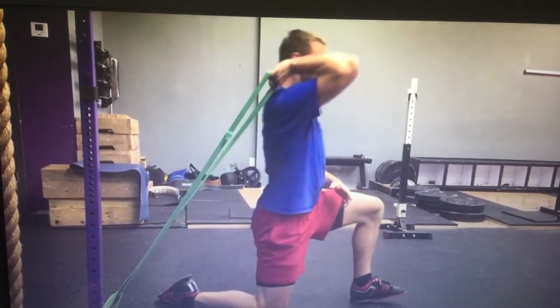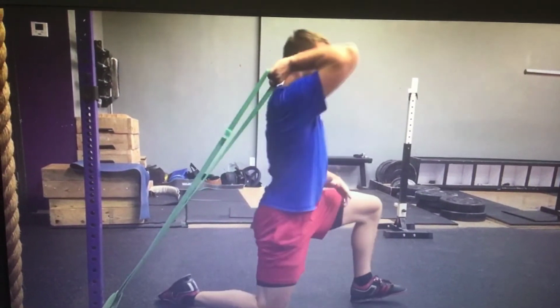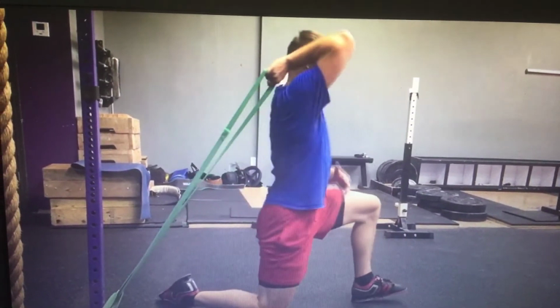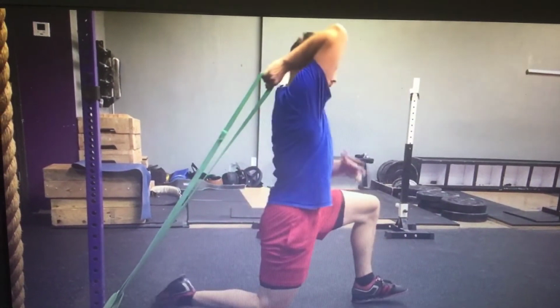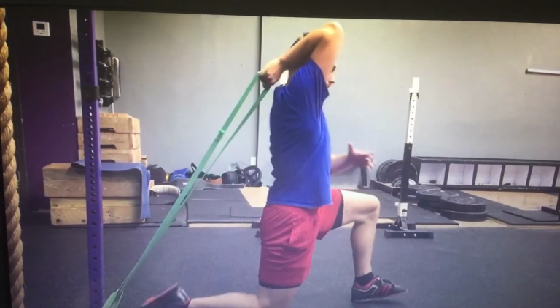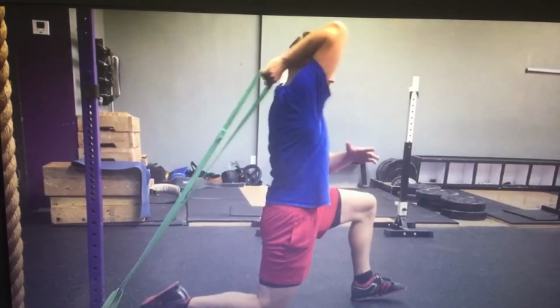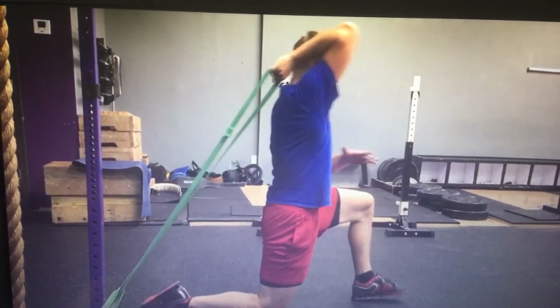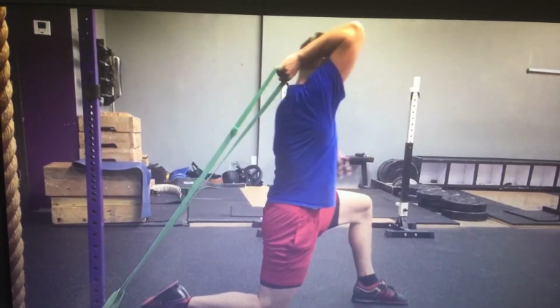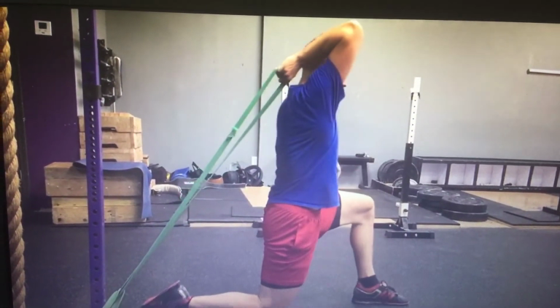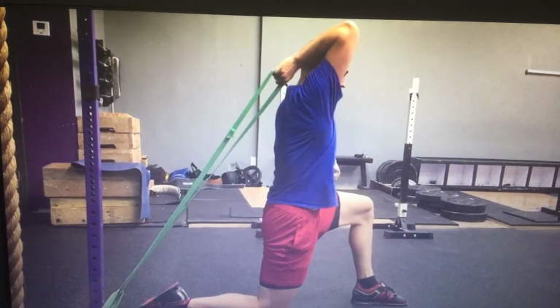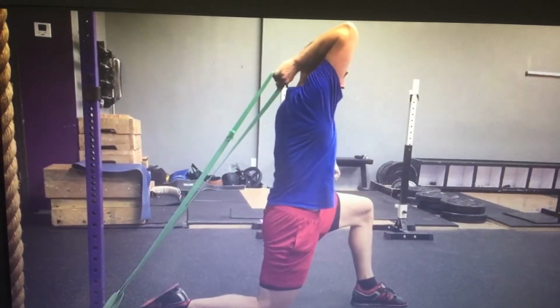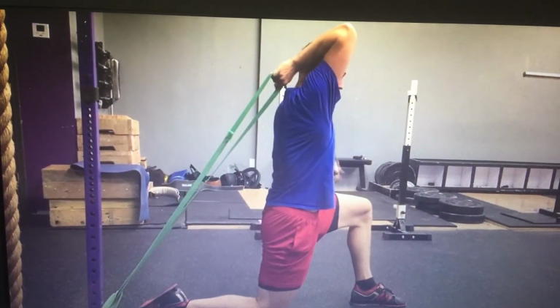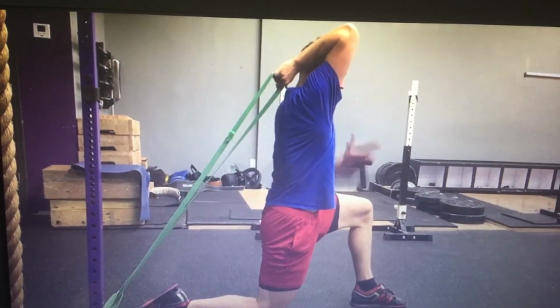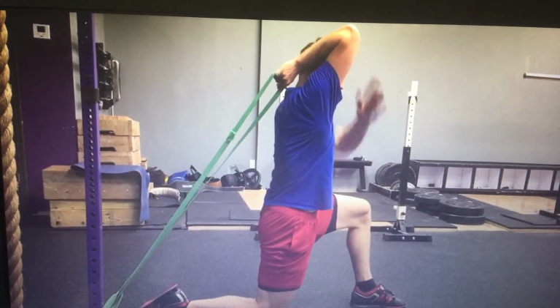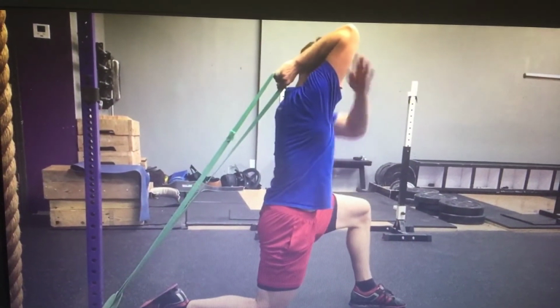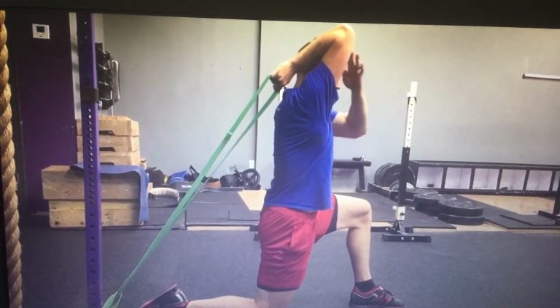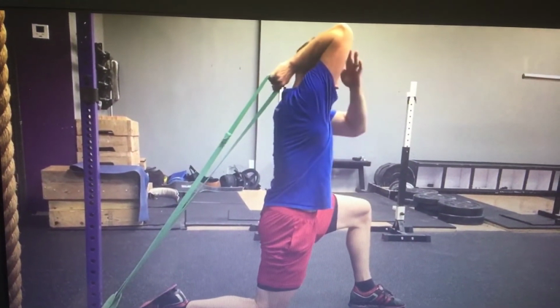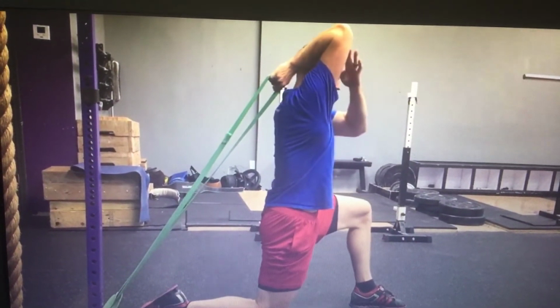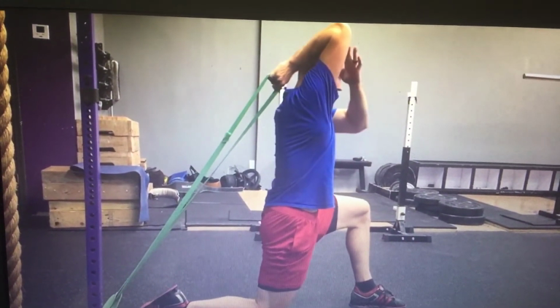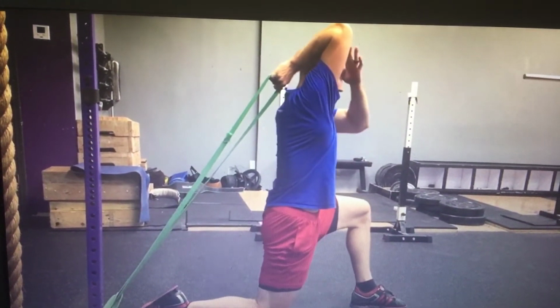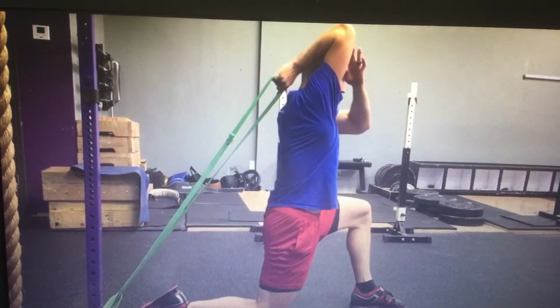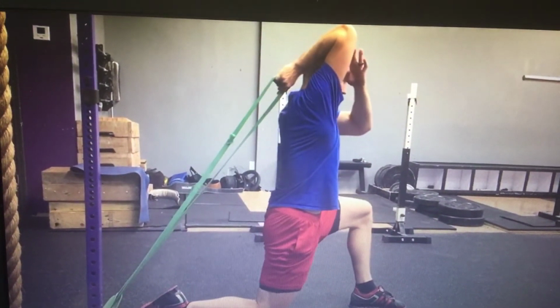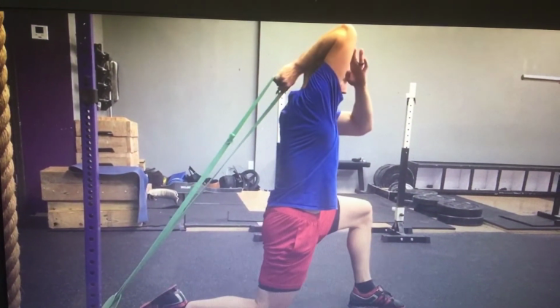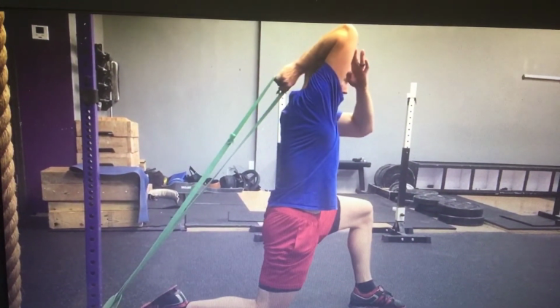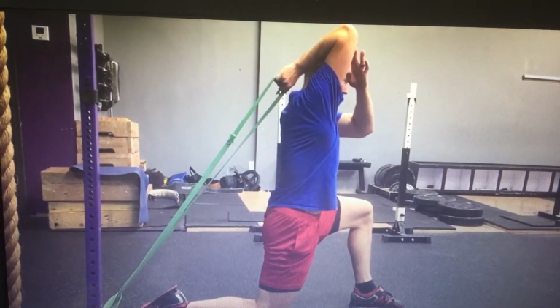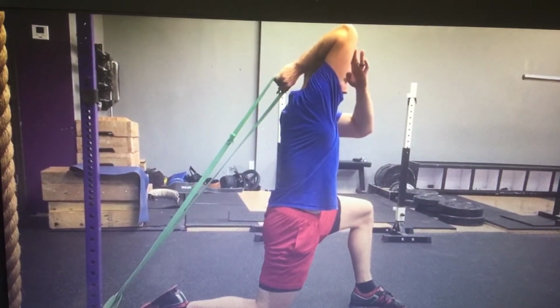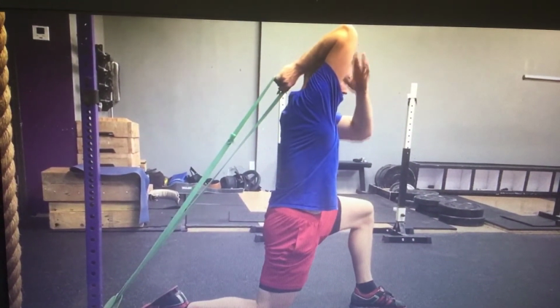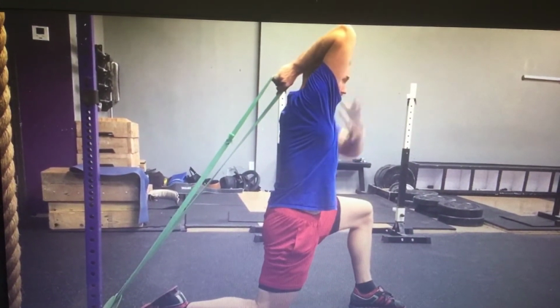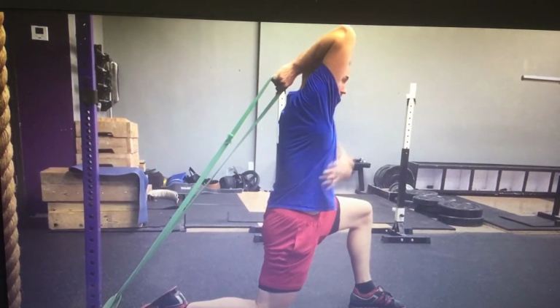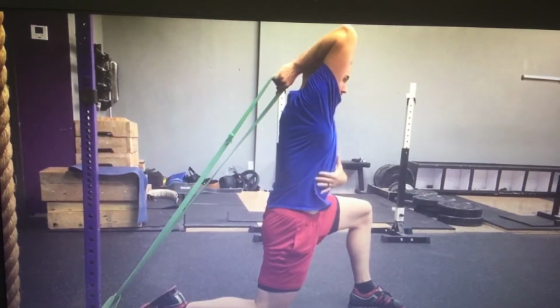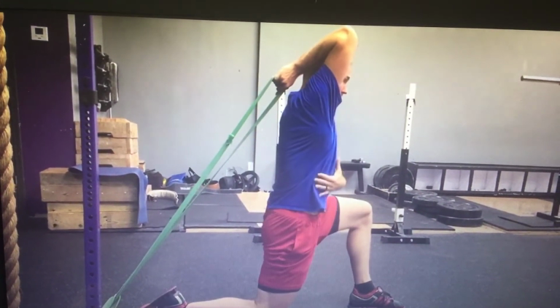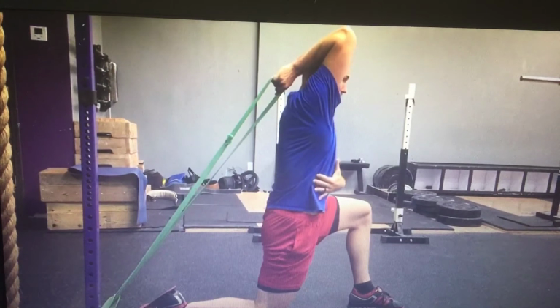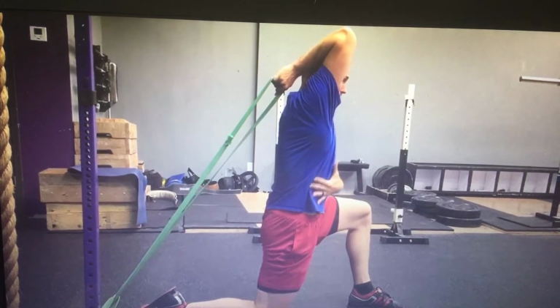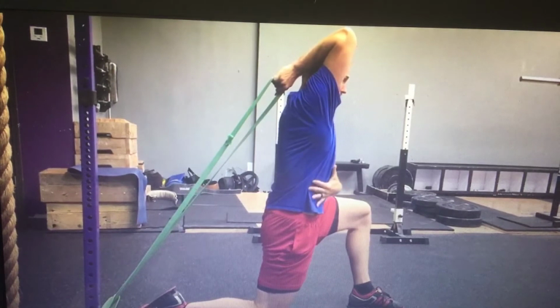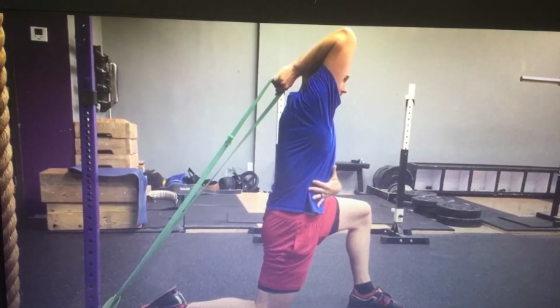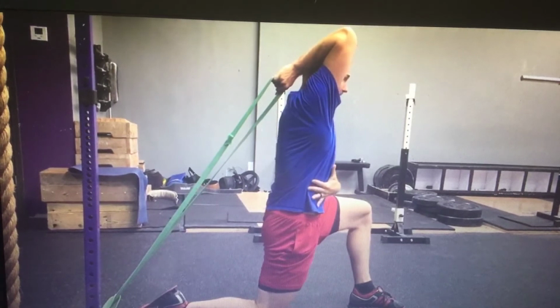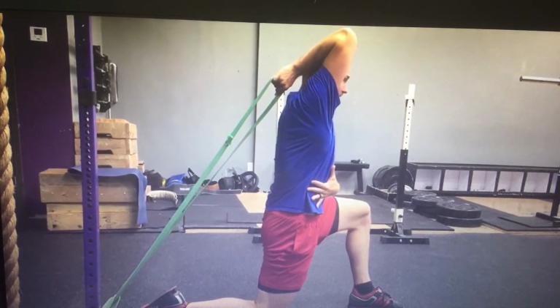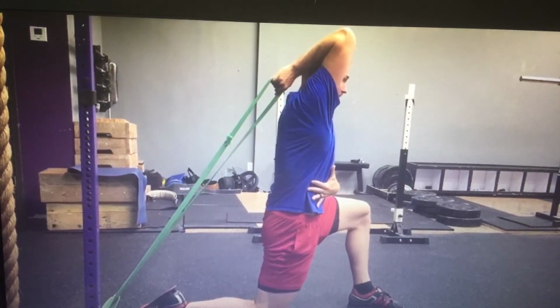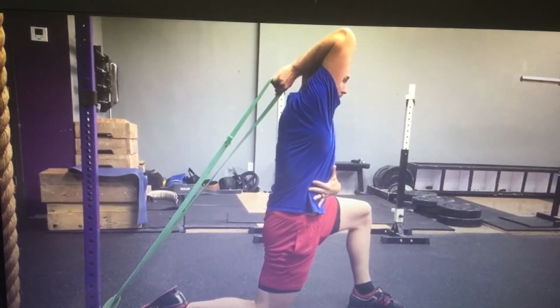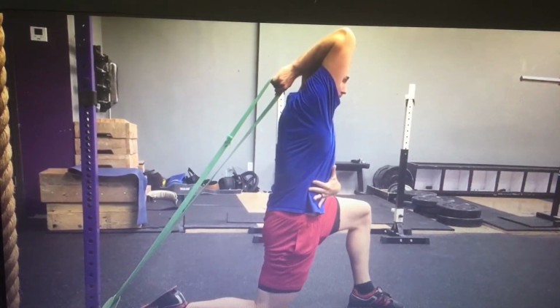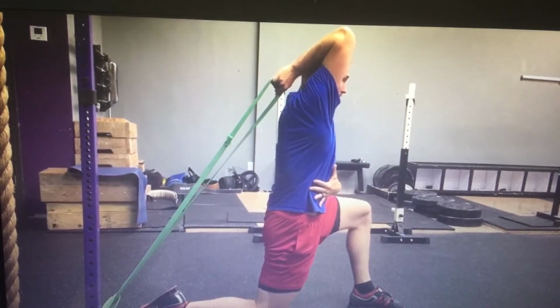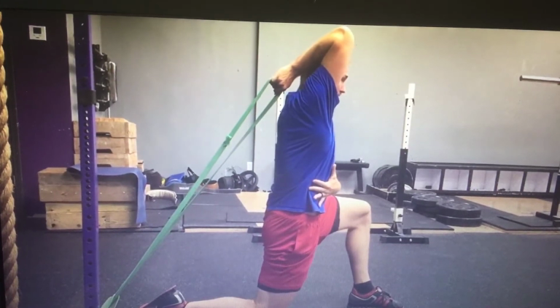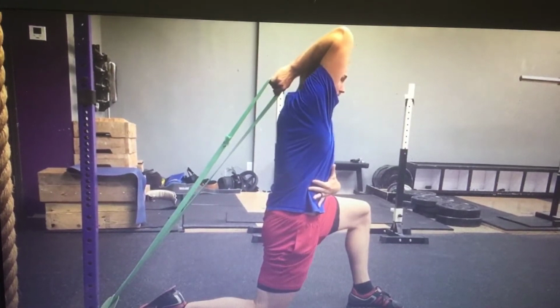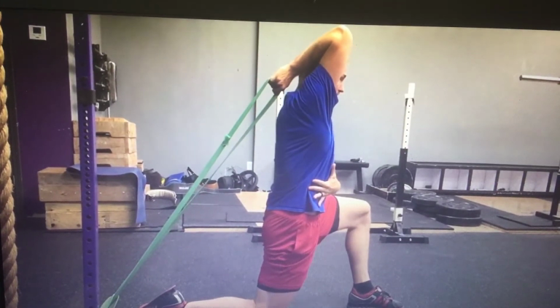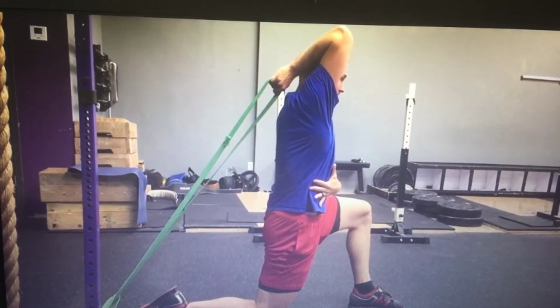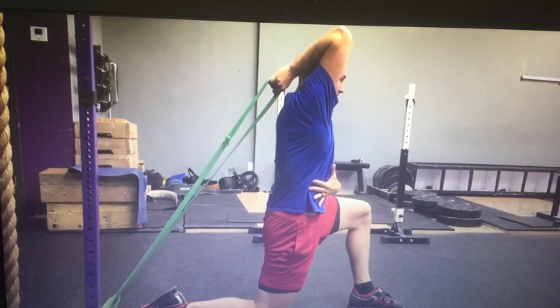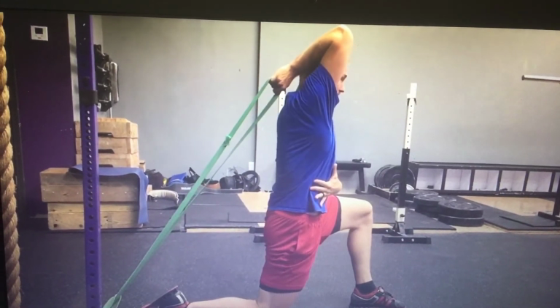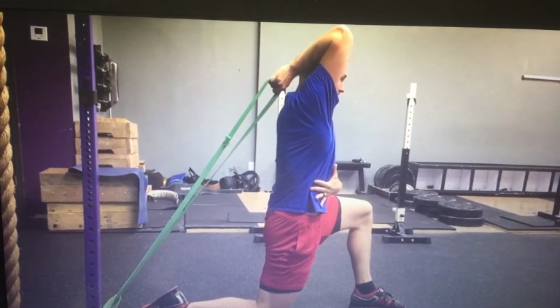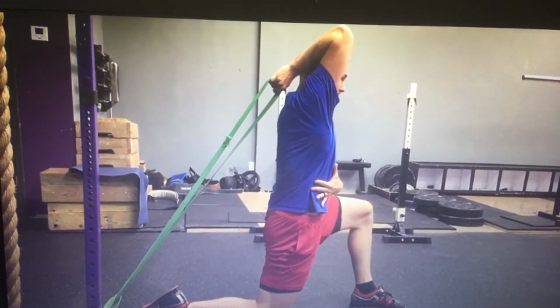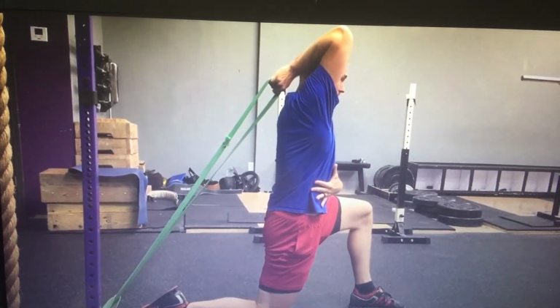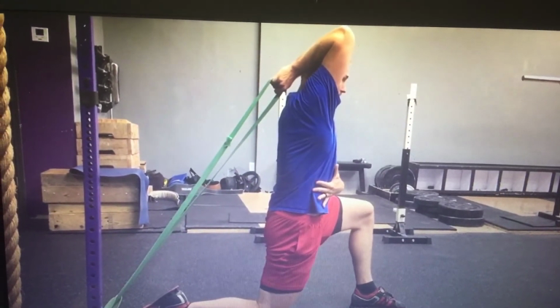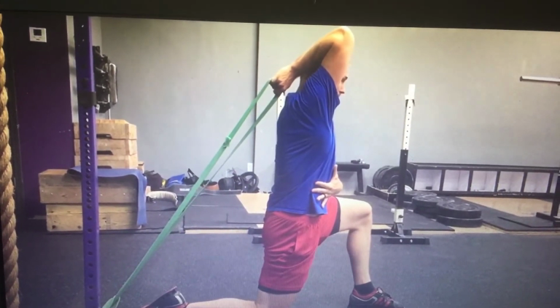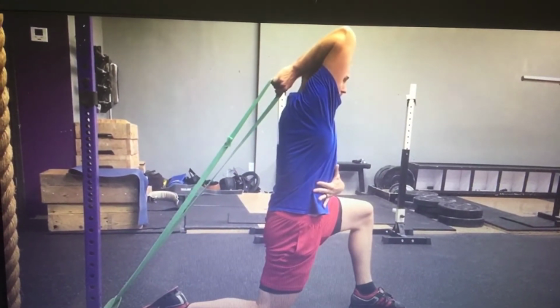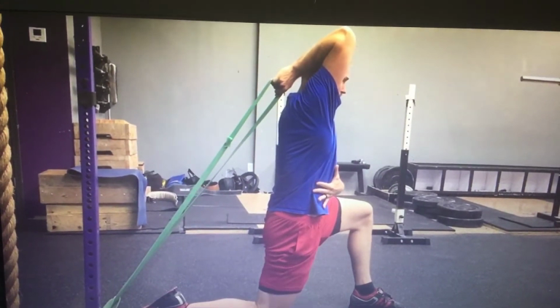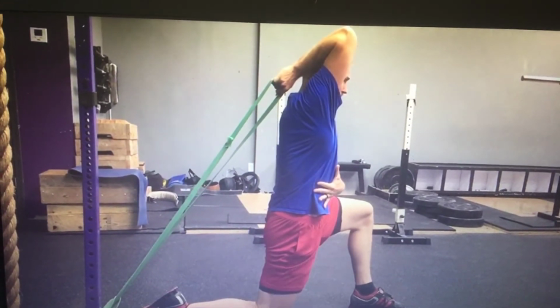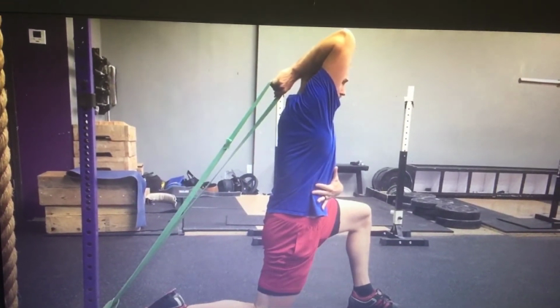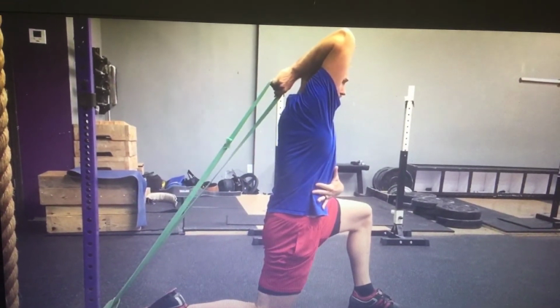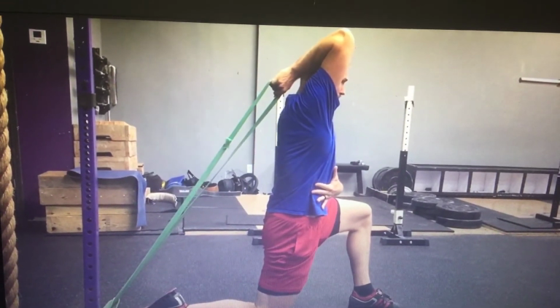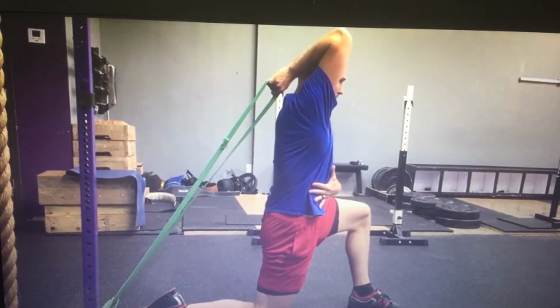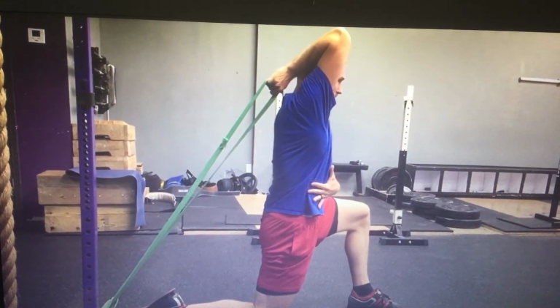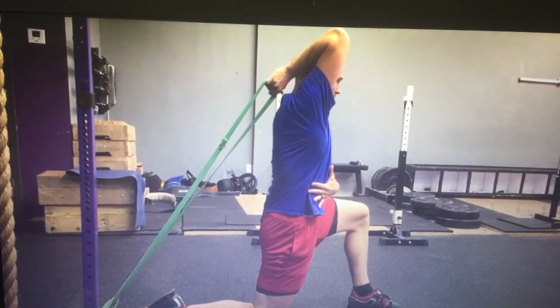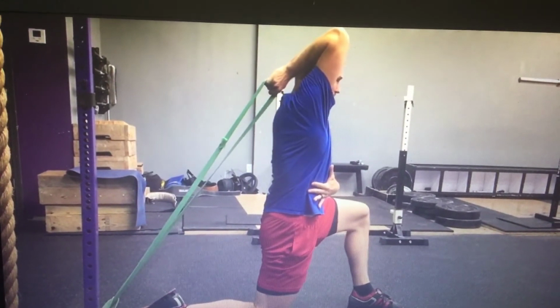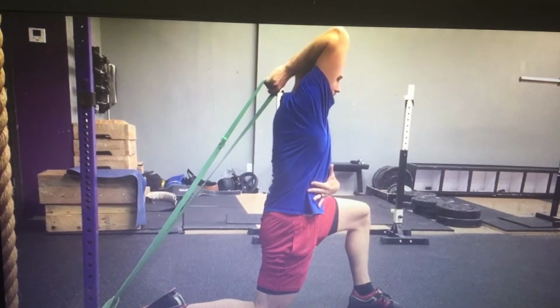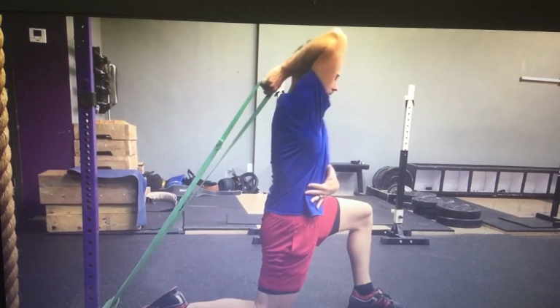So from here, push back, hold it for about 10 to 30 seconds, and then relax.